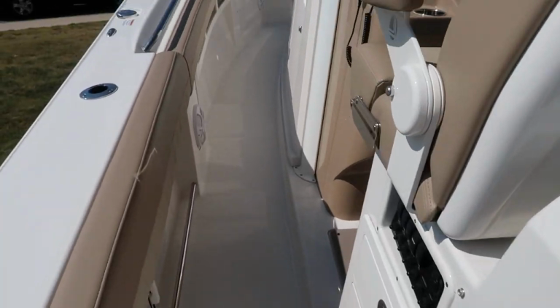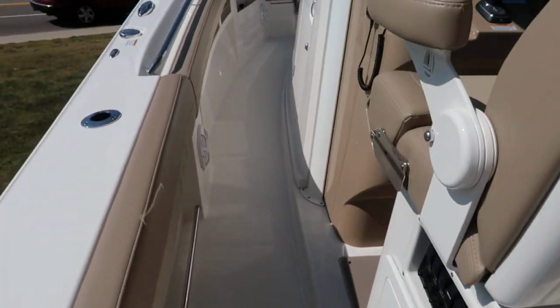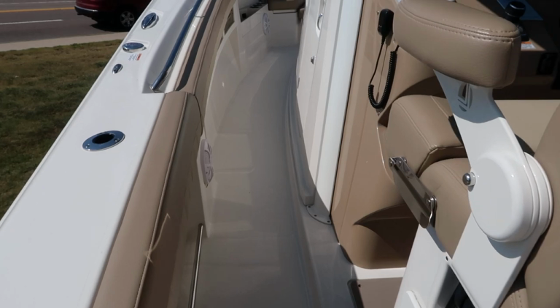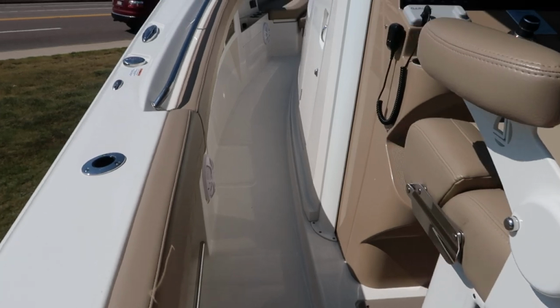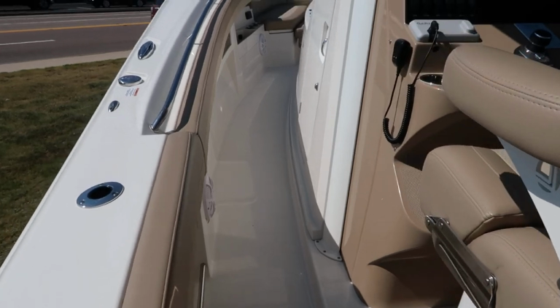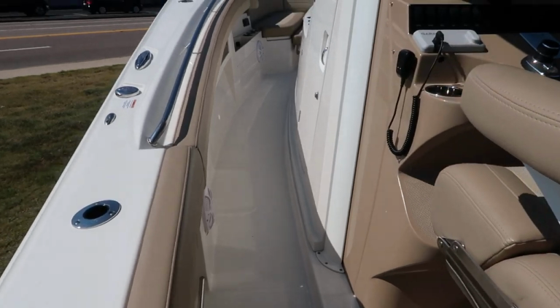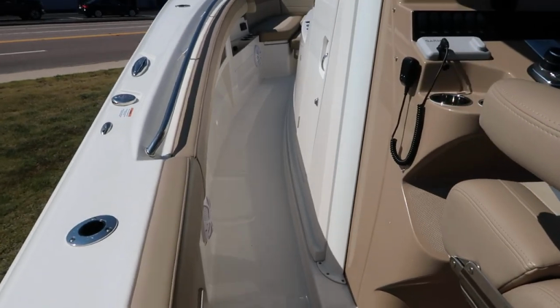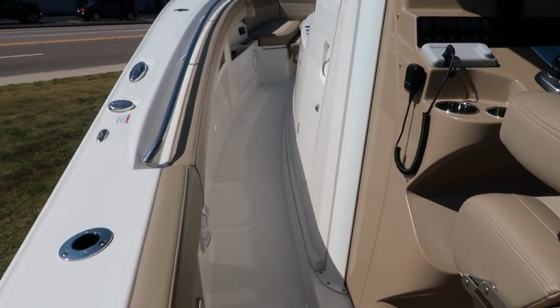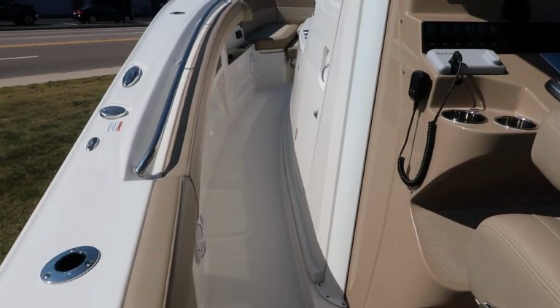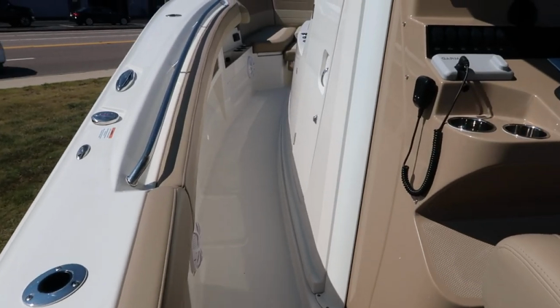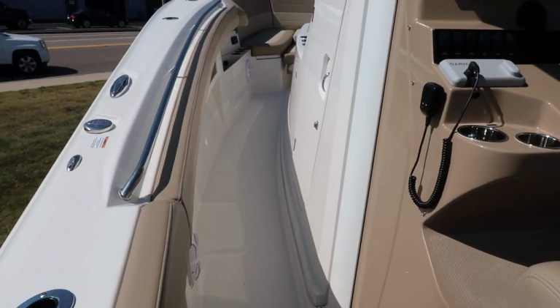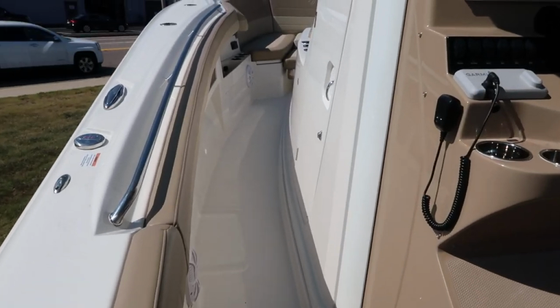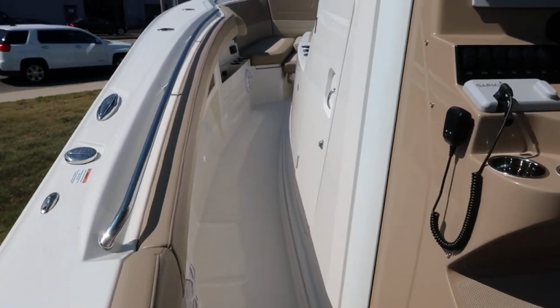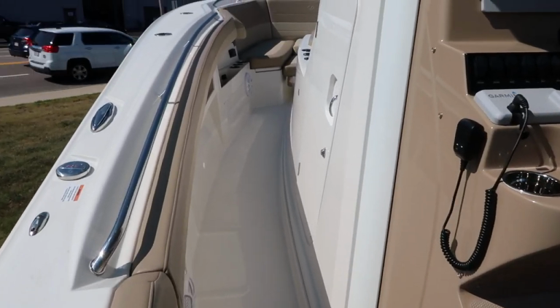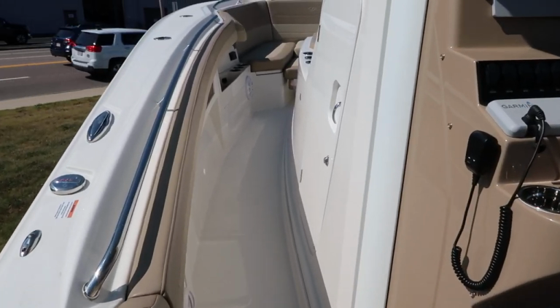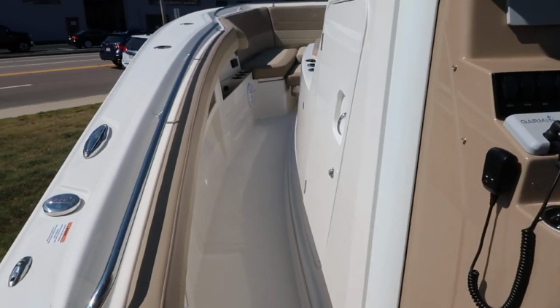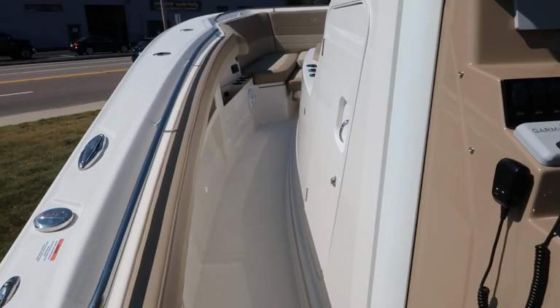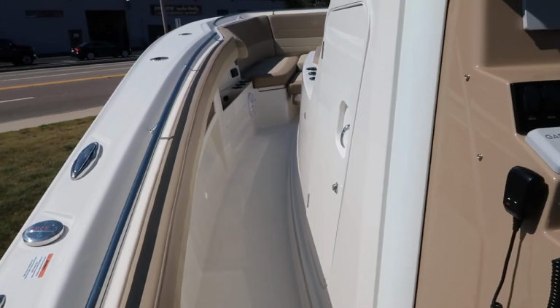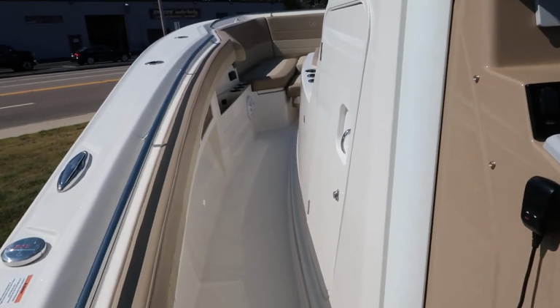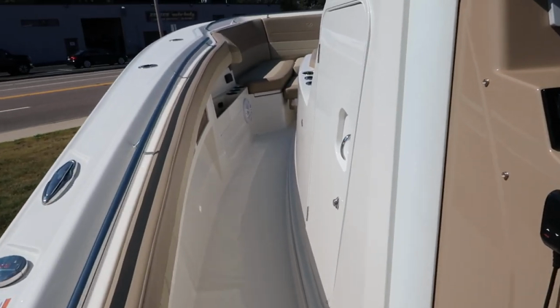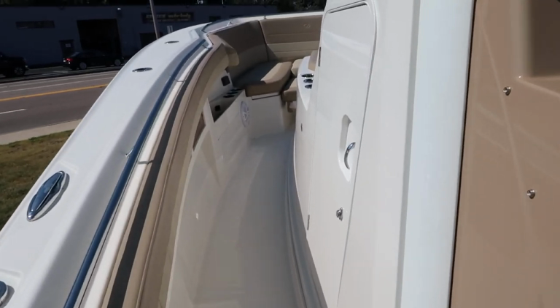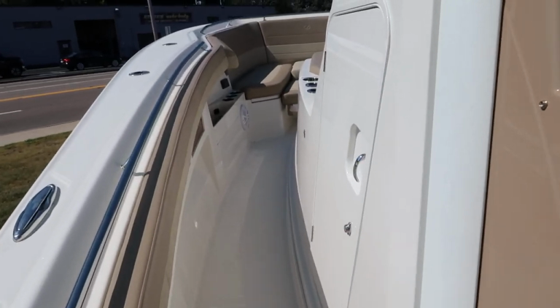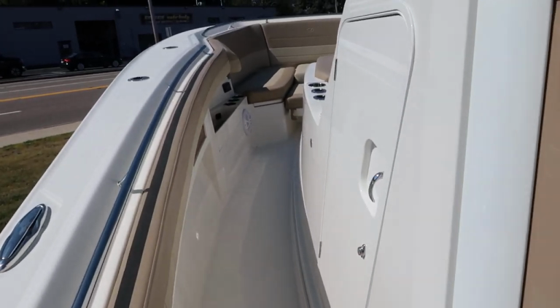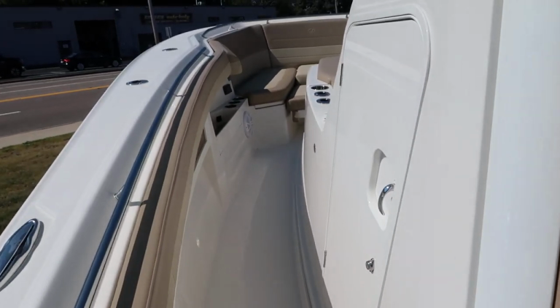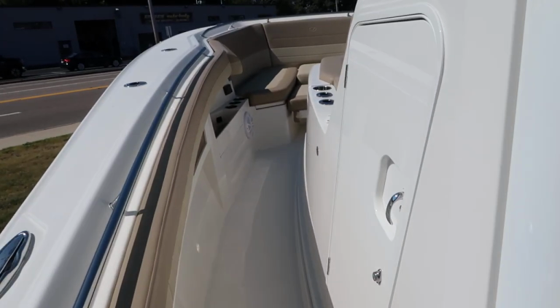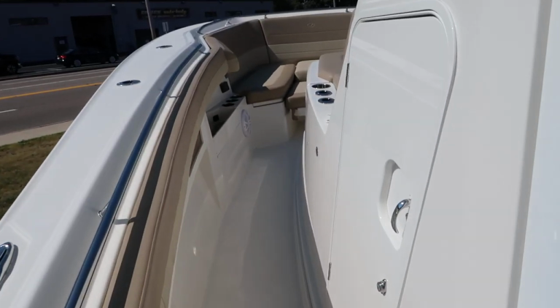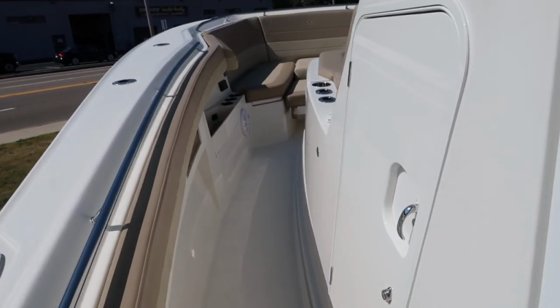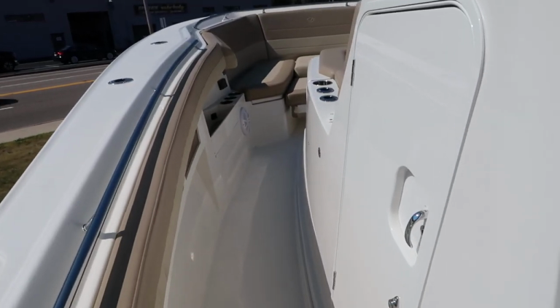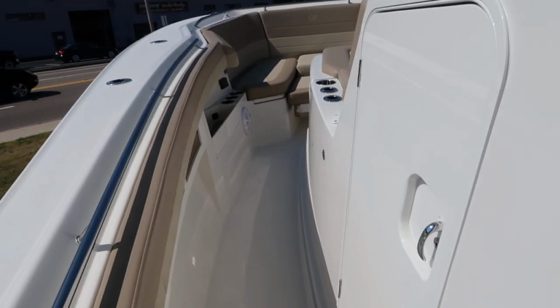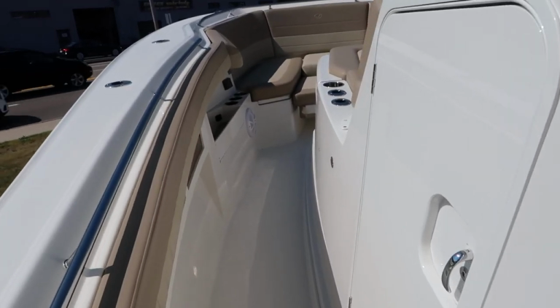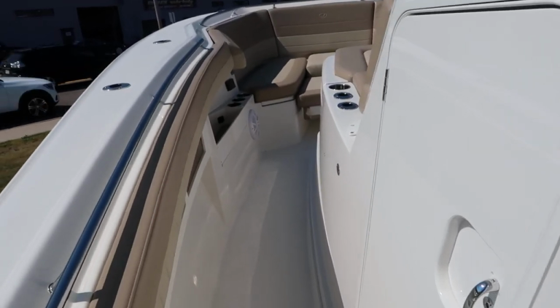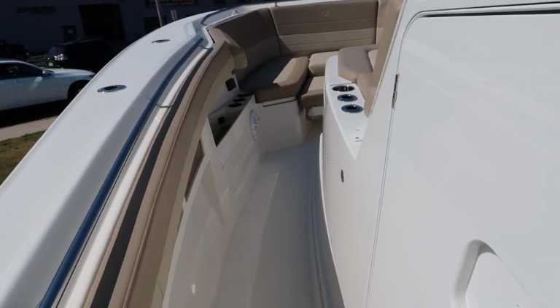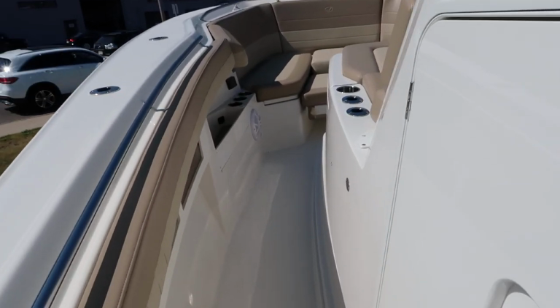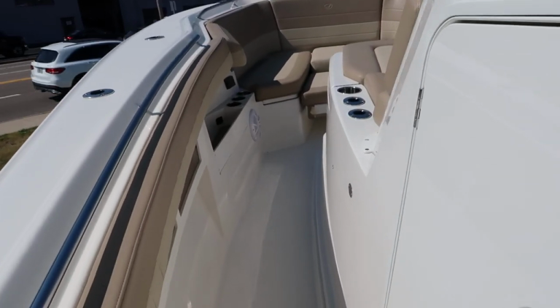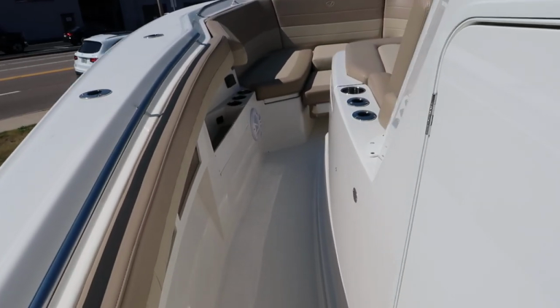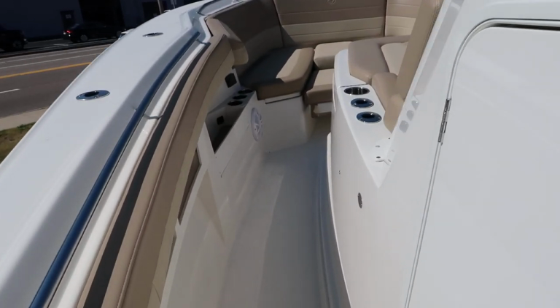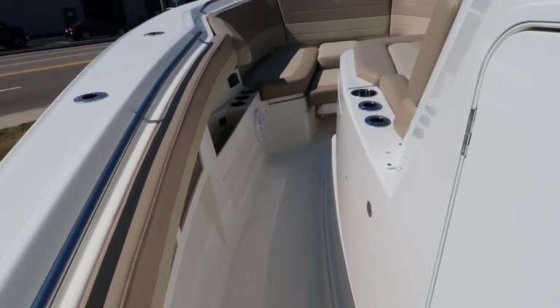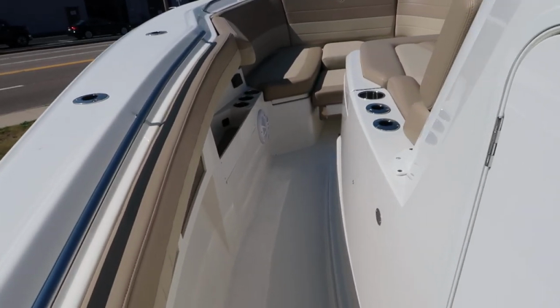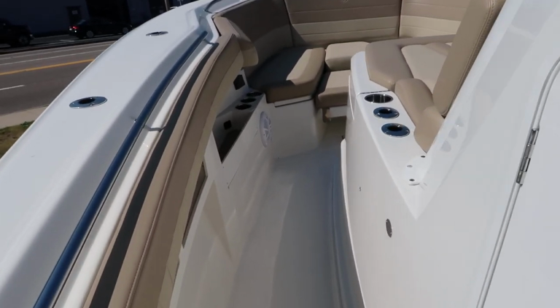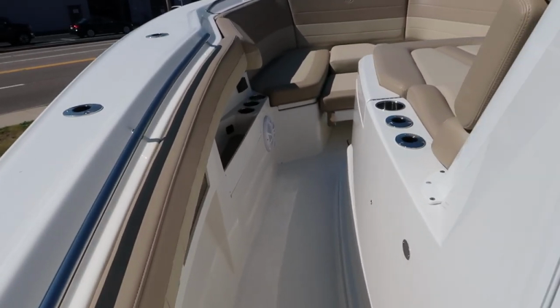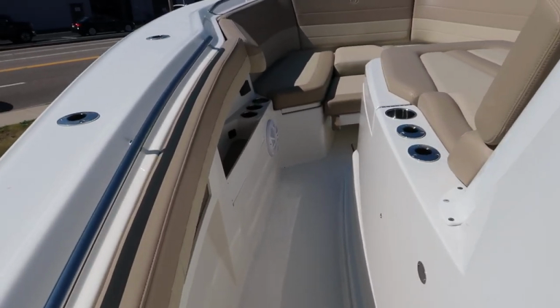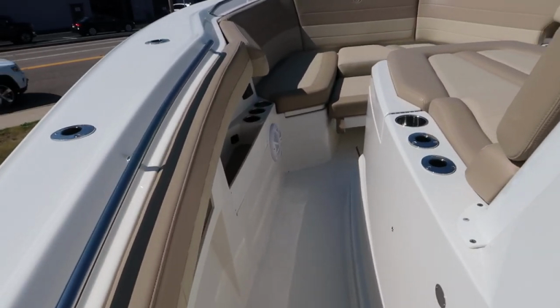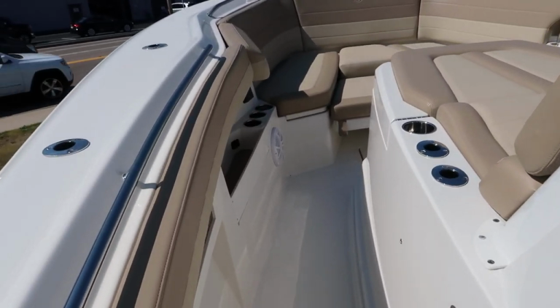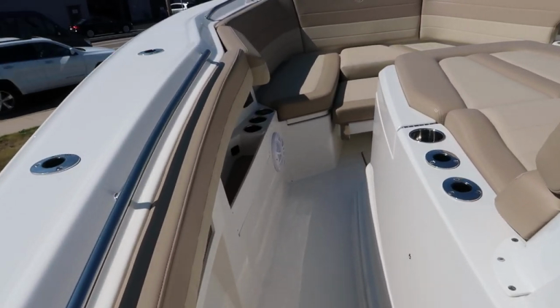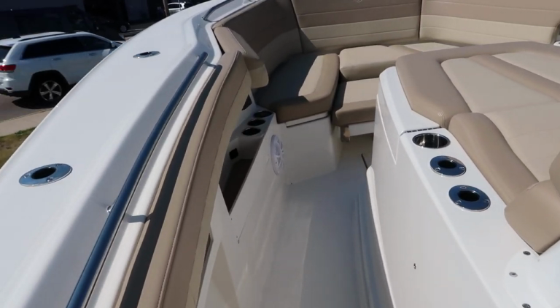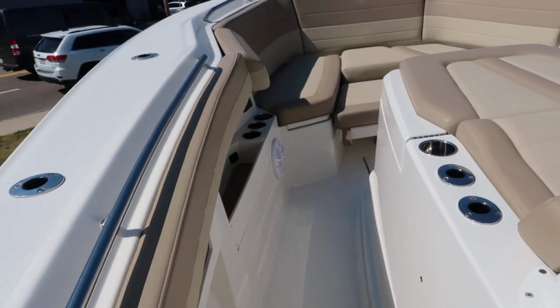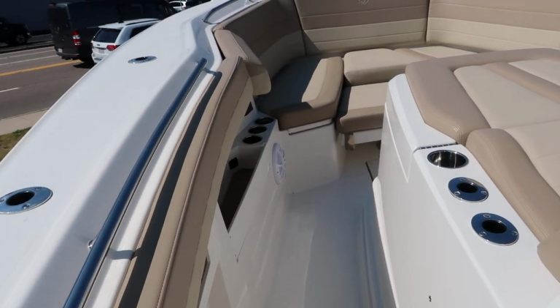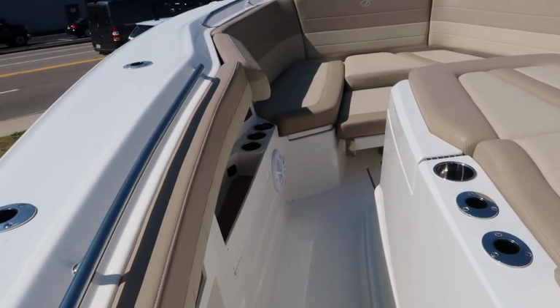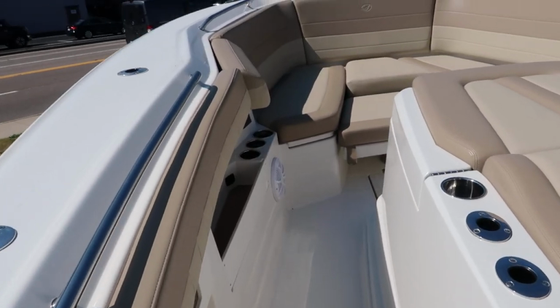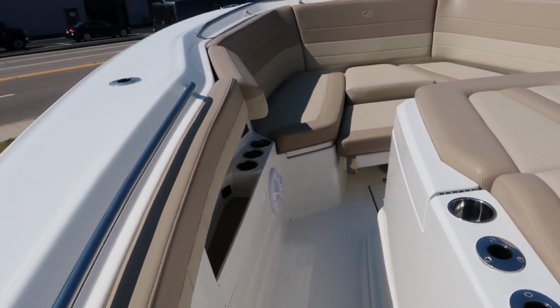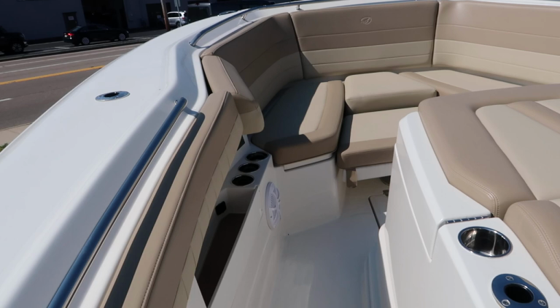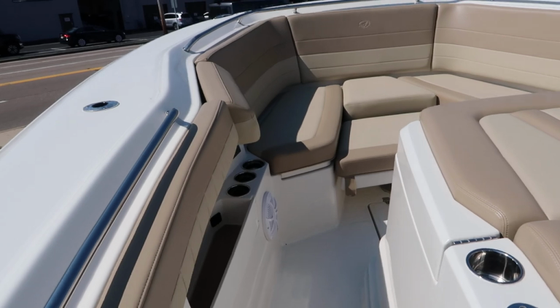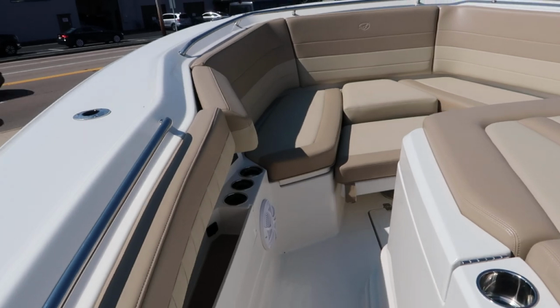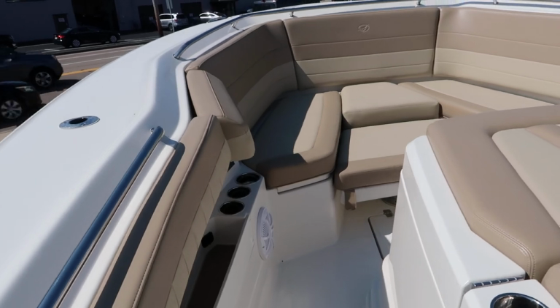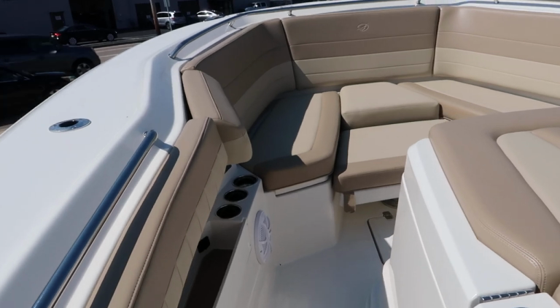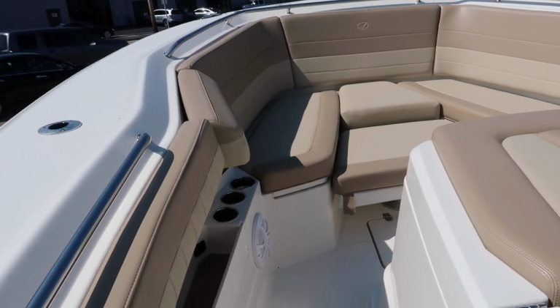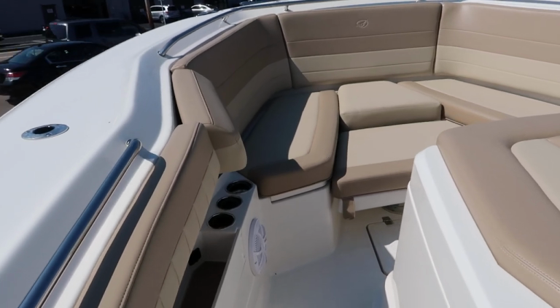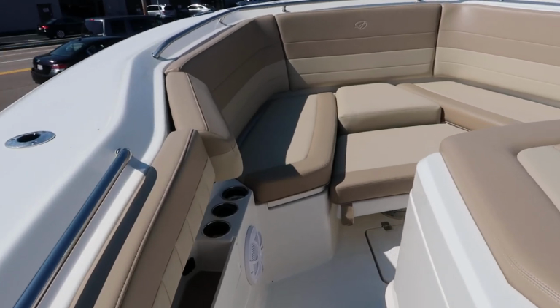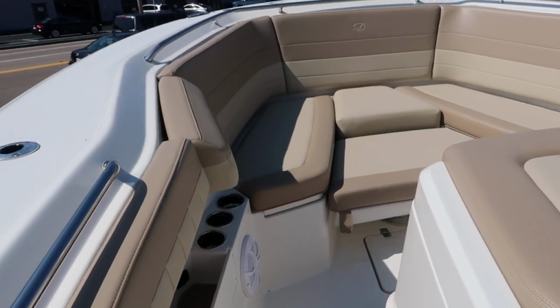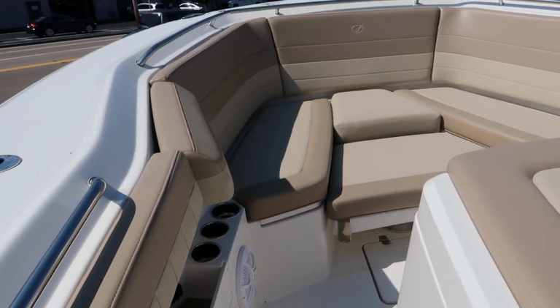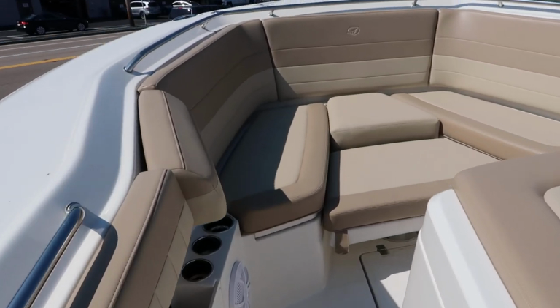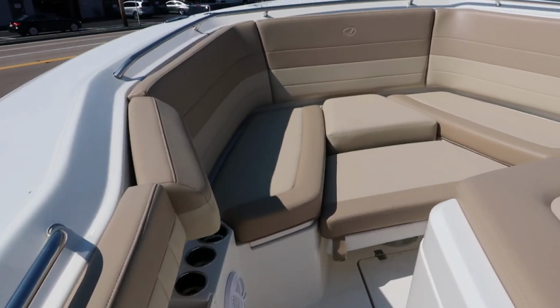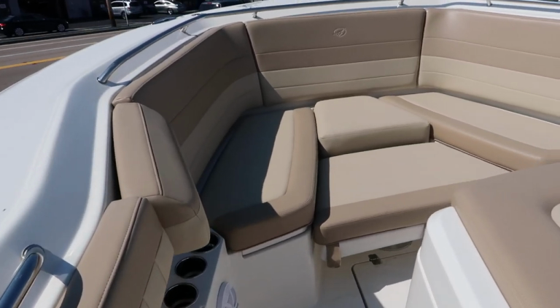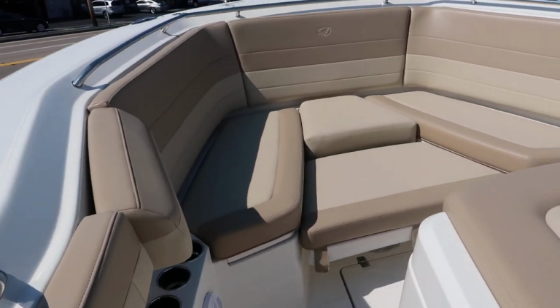One thing you'll notice on this boat is the depth of the interior. The gunnels are extremely high — very safe. It feels like you're in a much bigger boat than a 36.